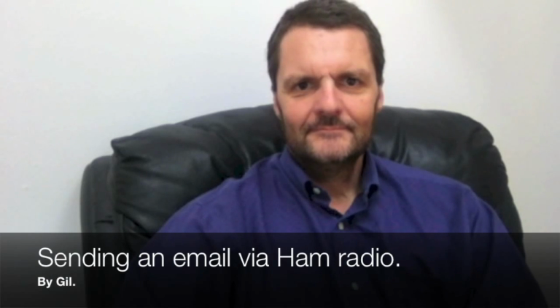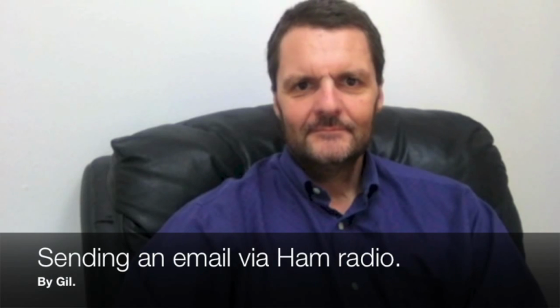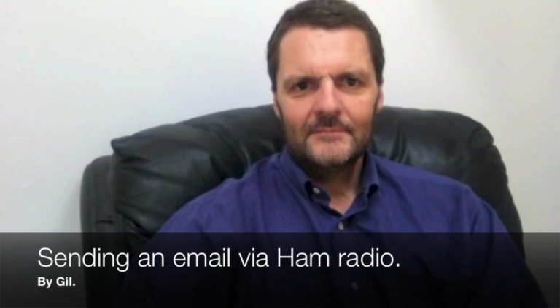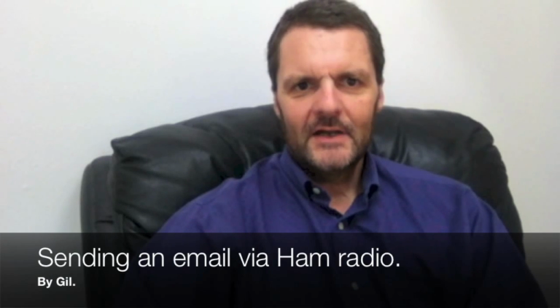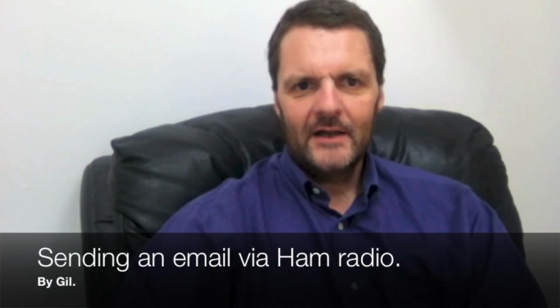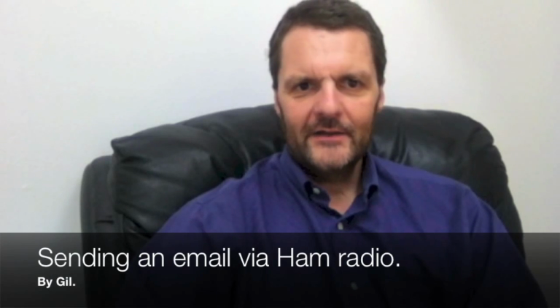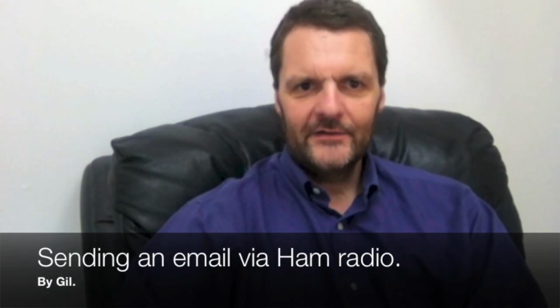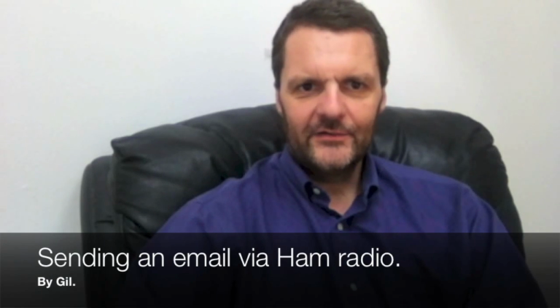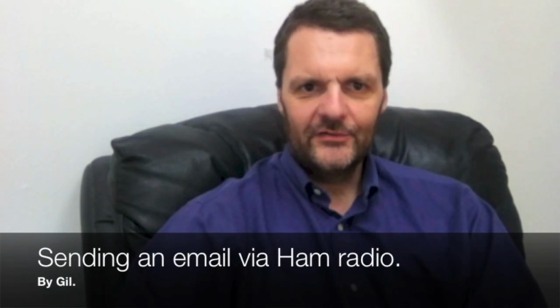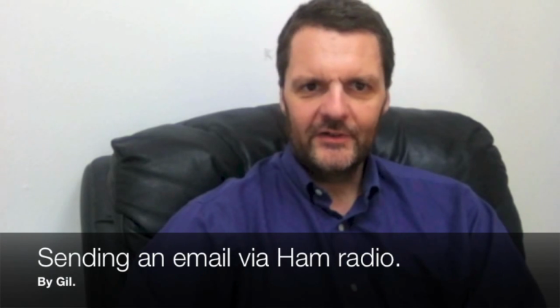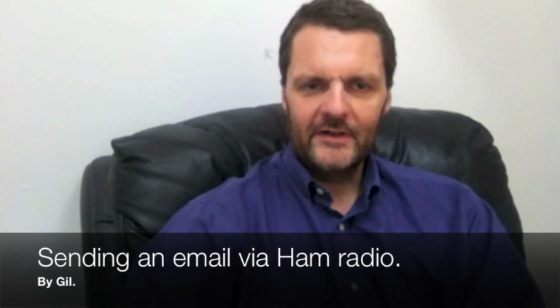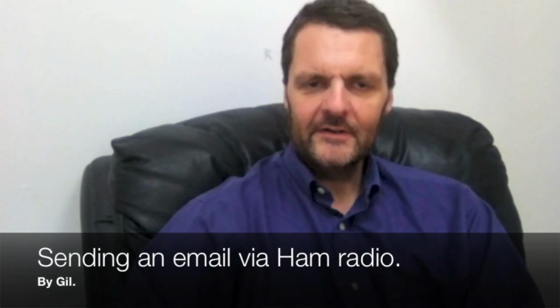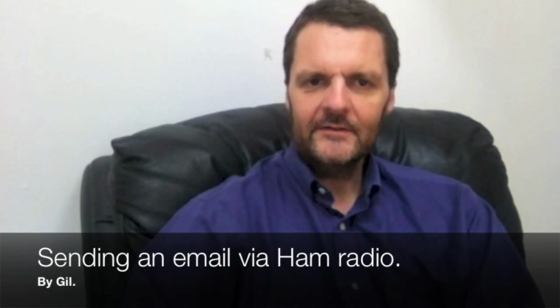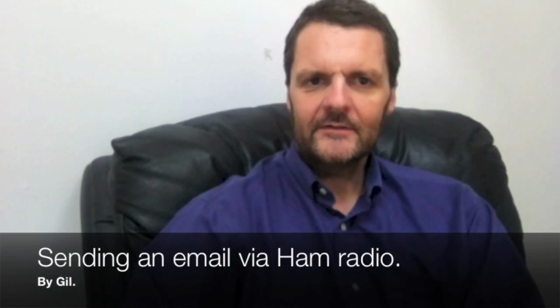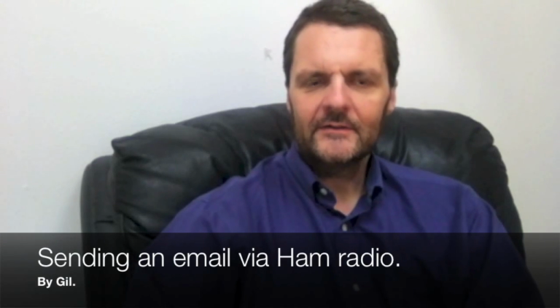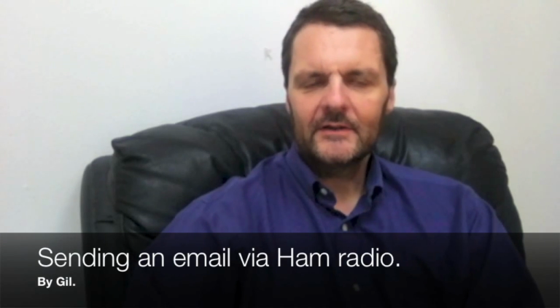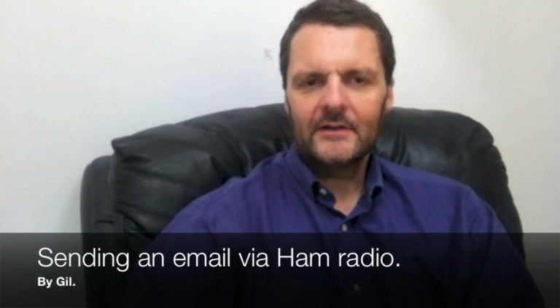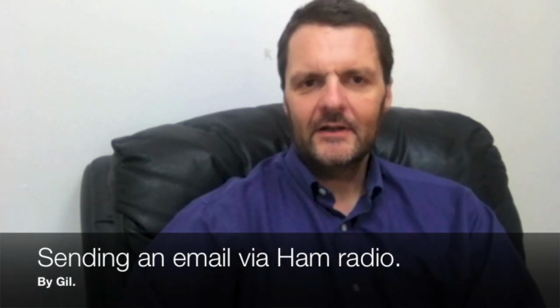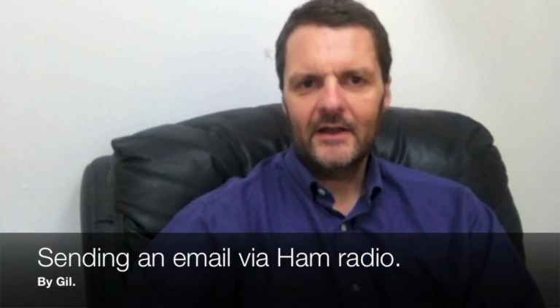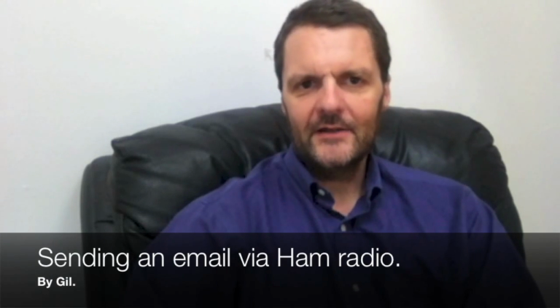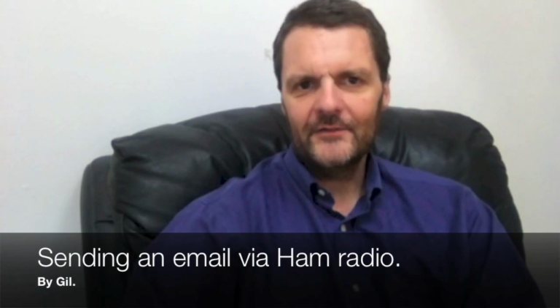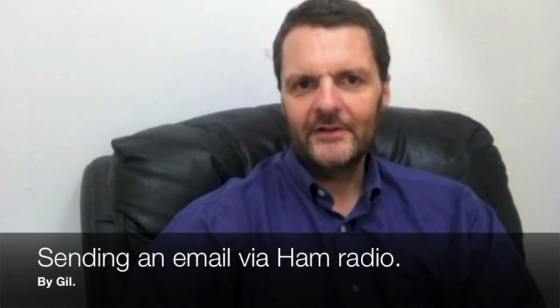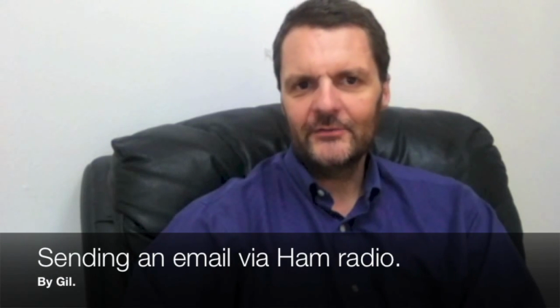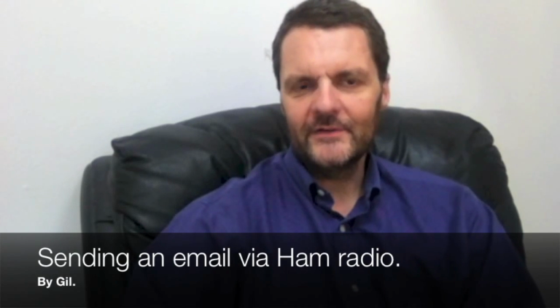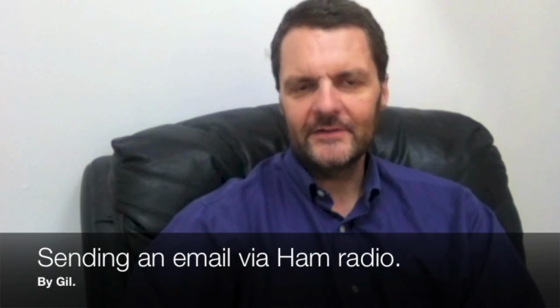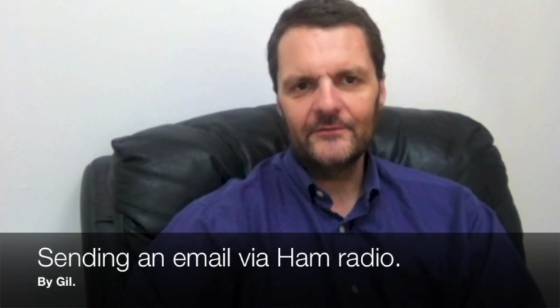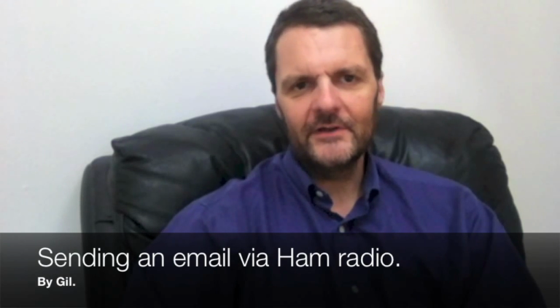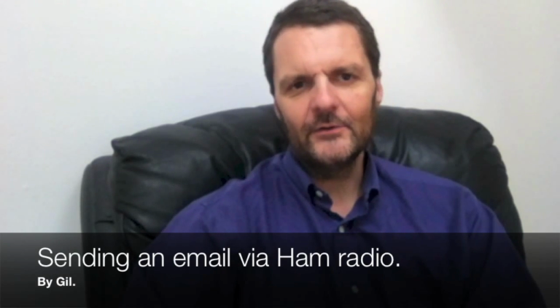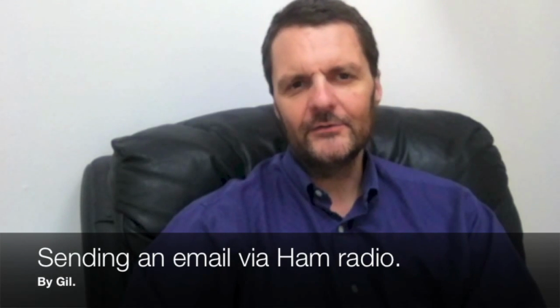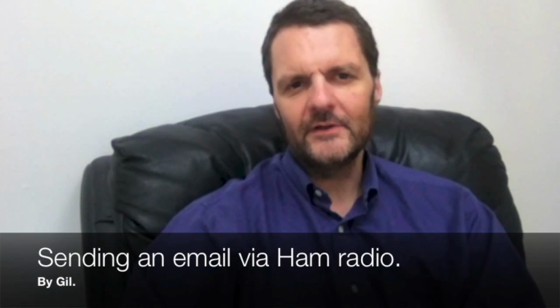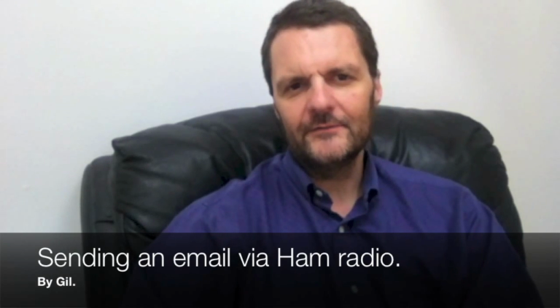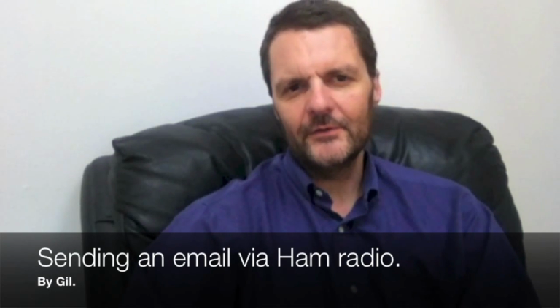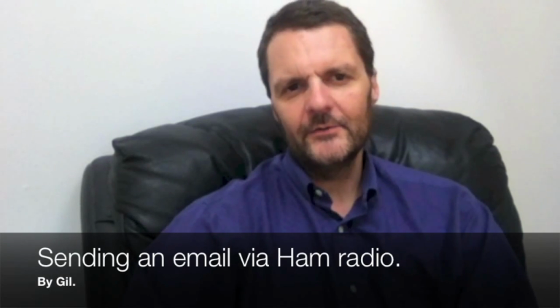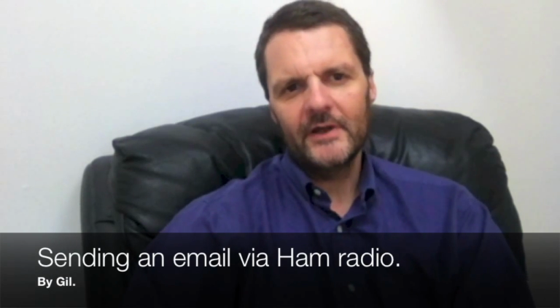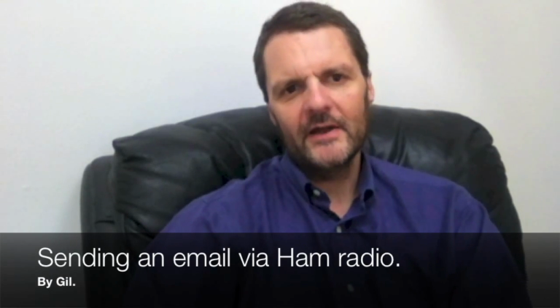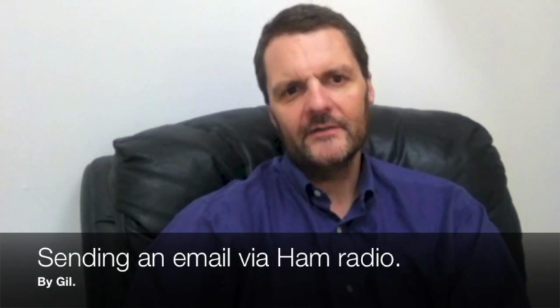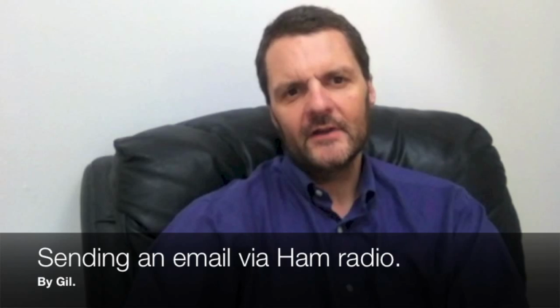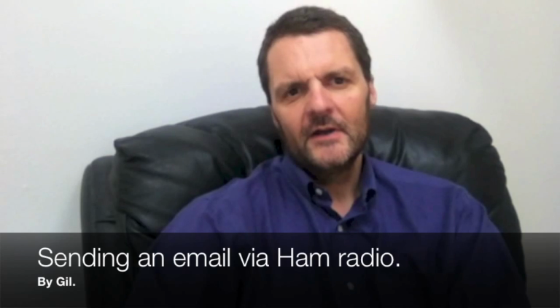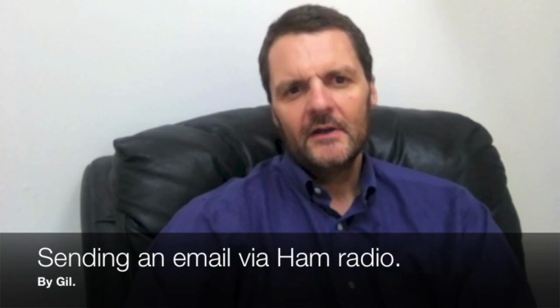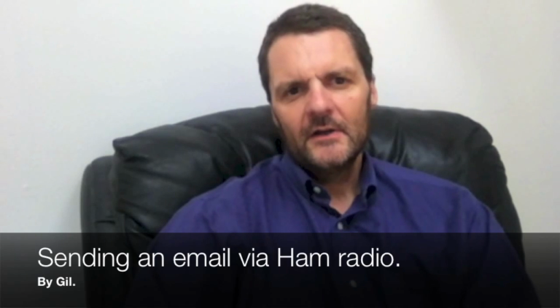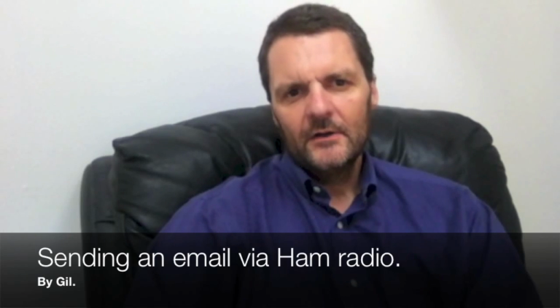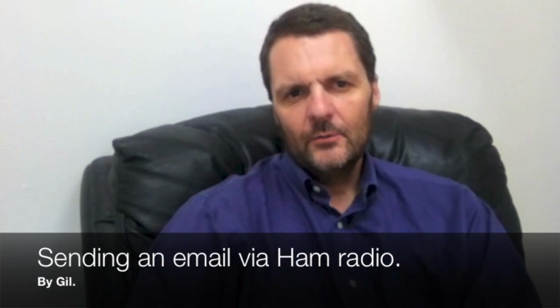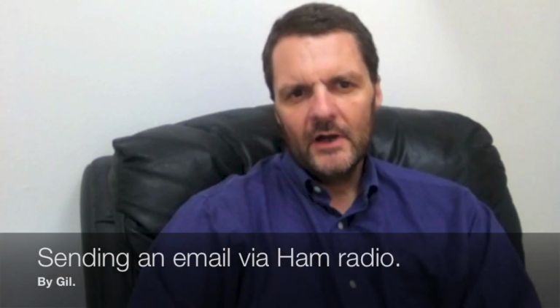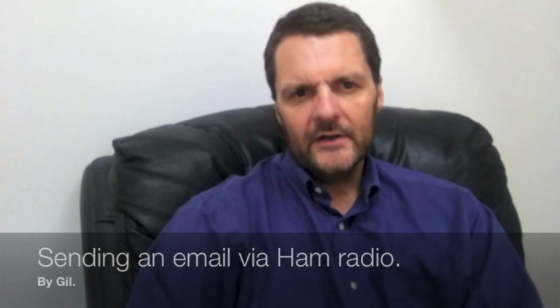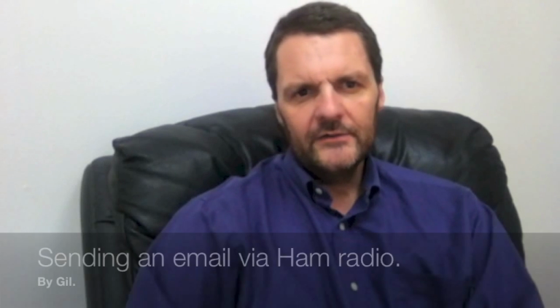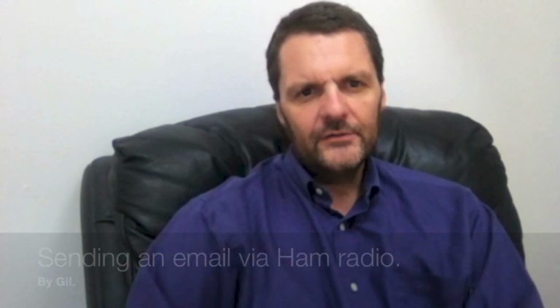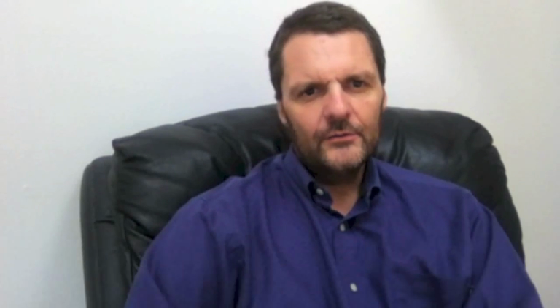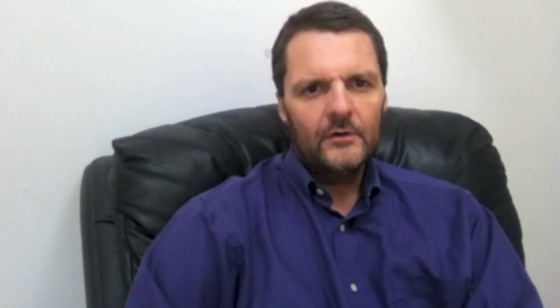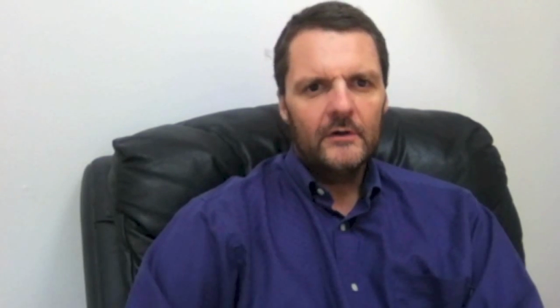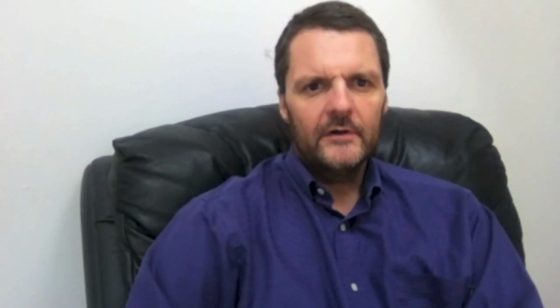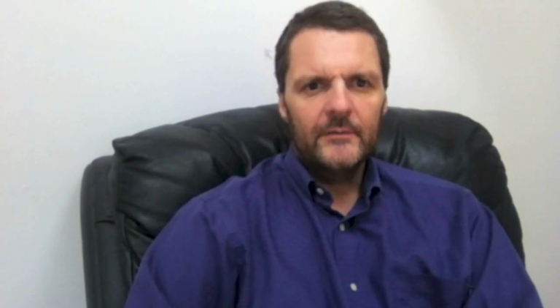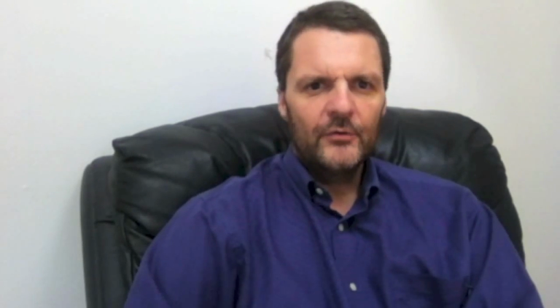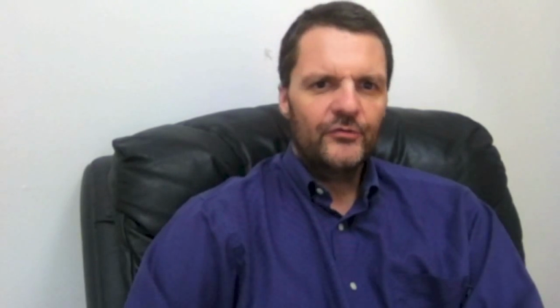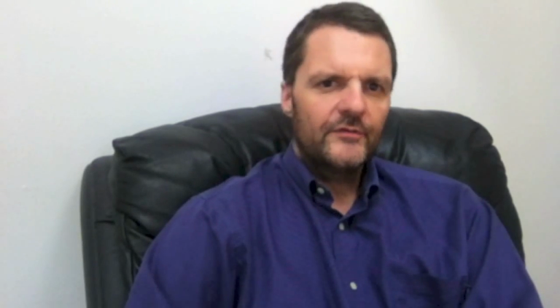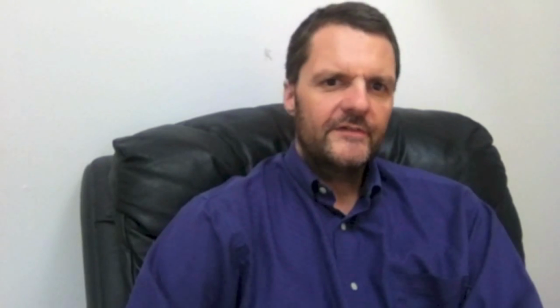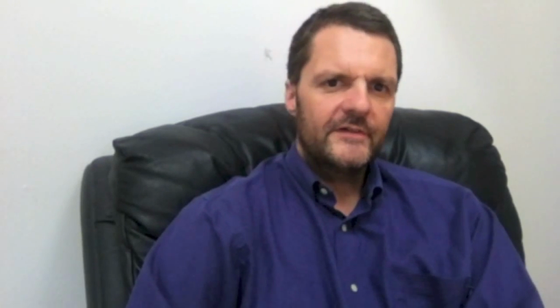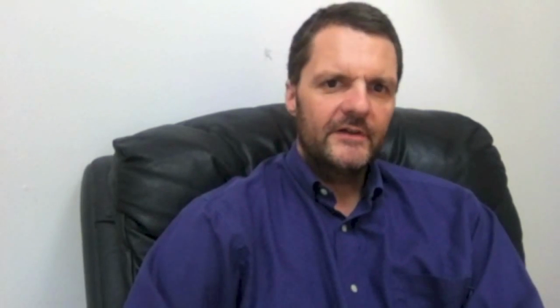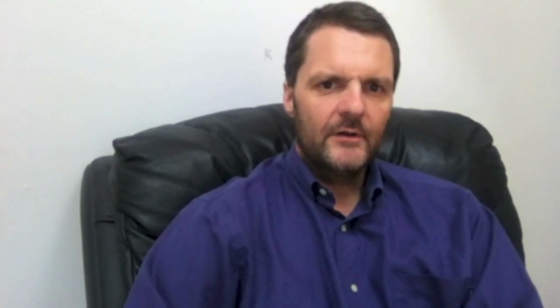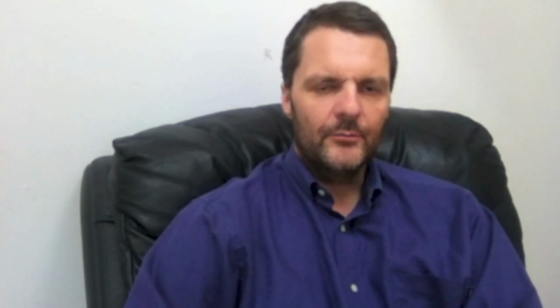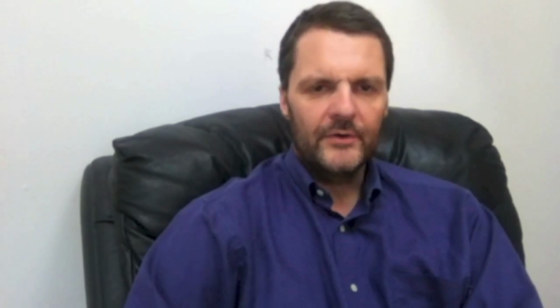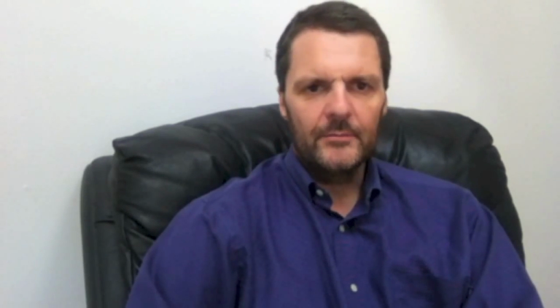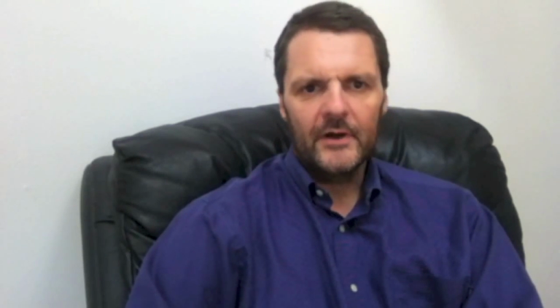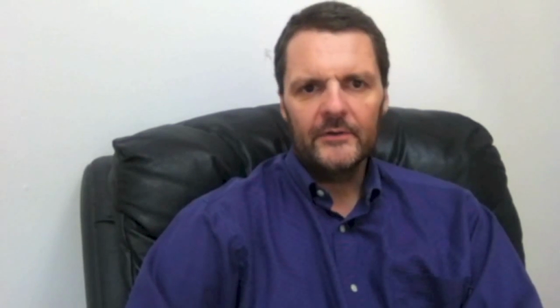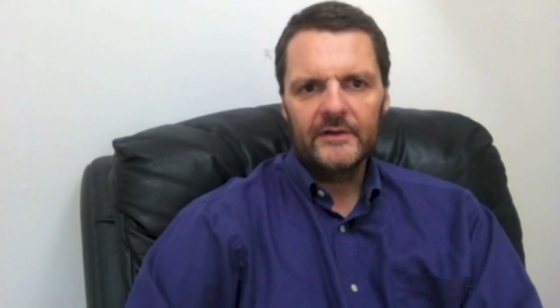Hi, this is Gilles. I have an interesting video today for you guys who are into emergency preparedness.